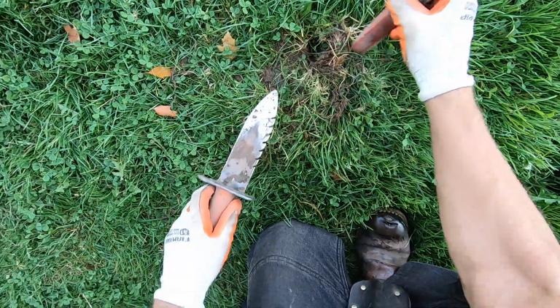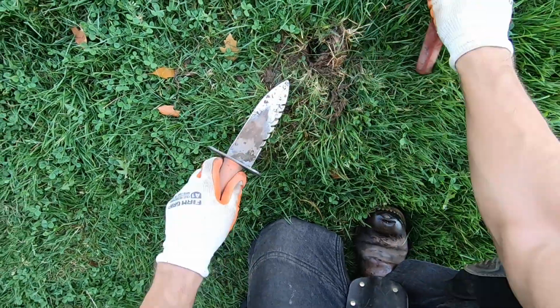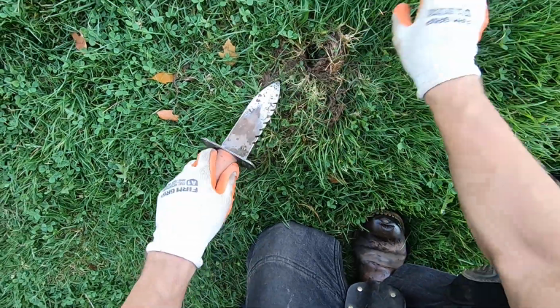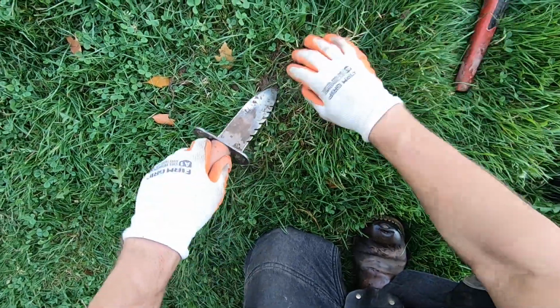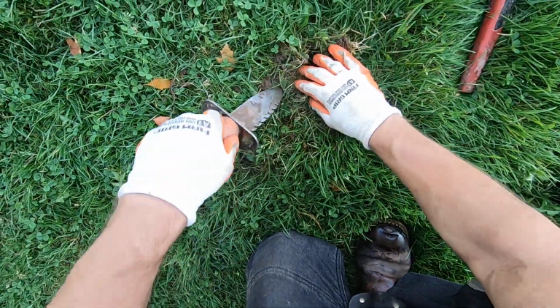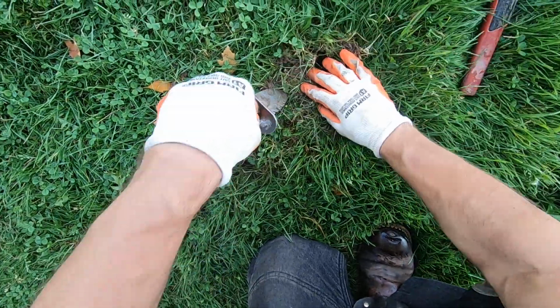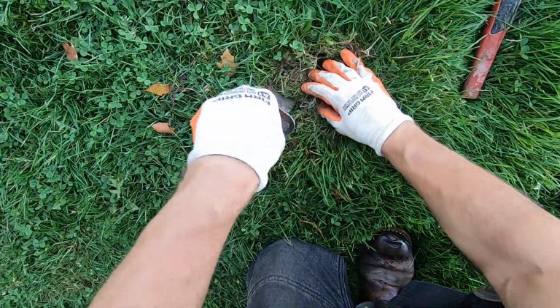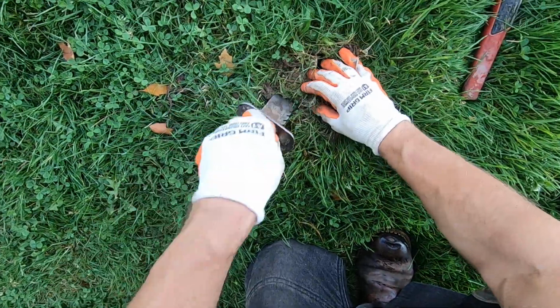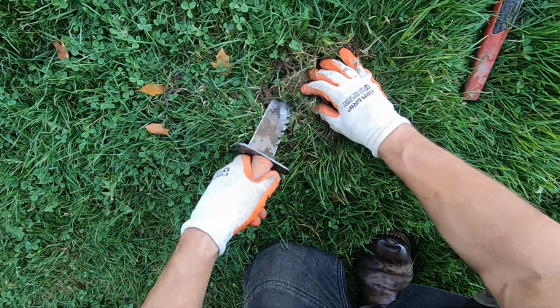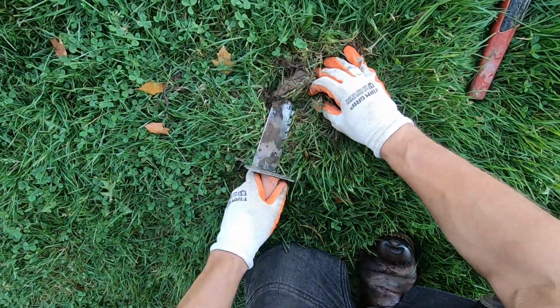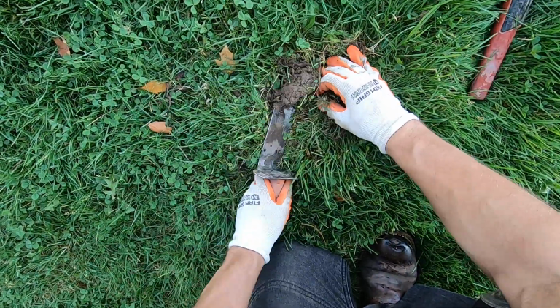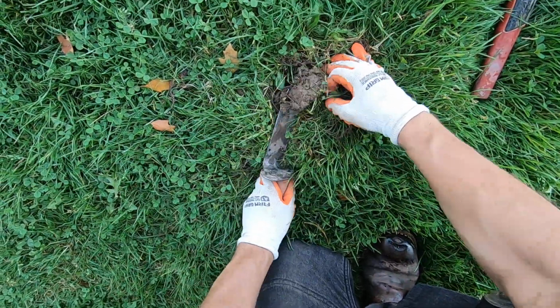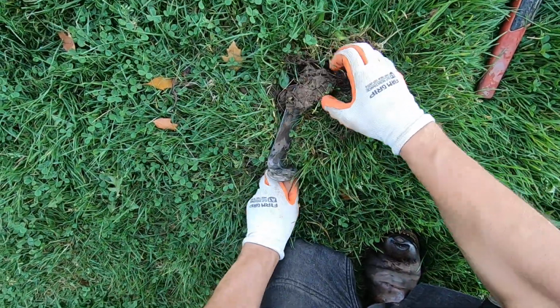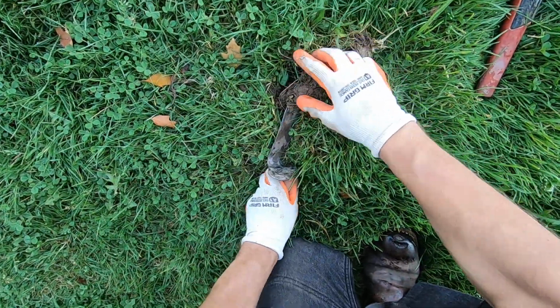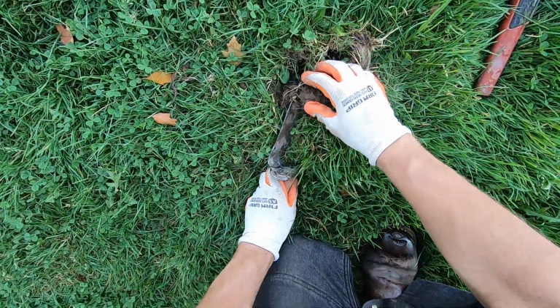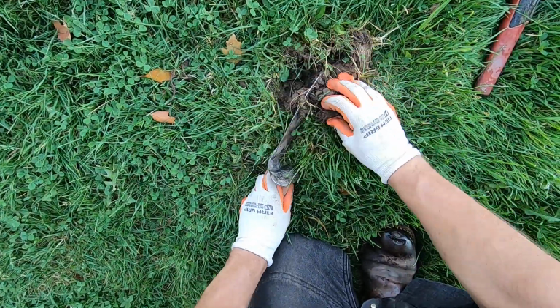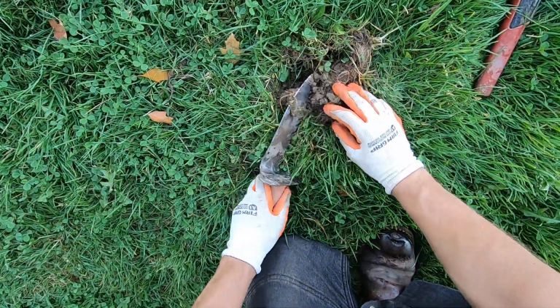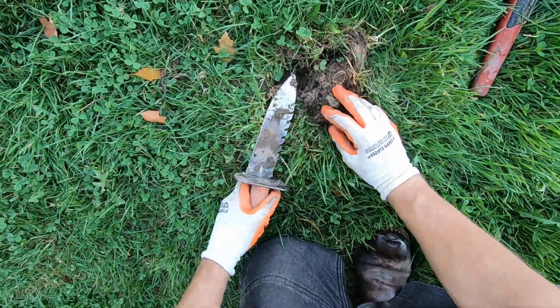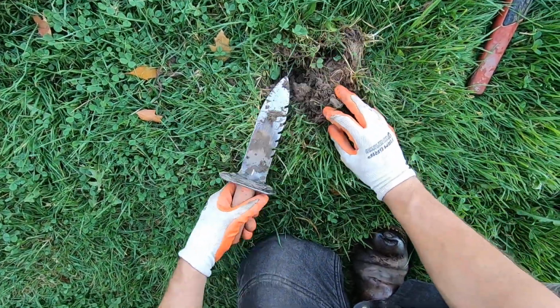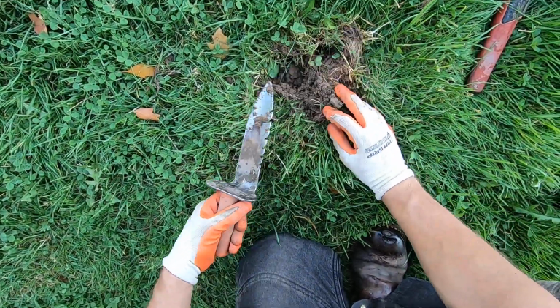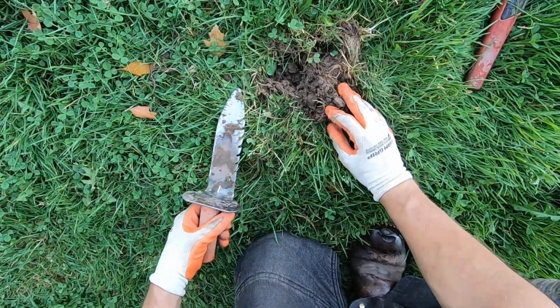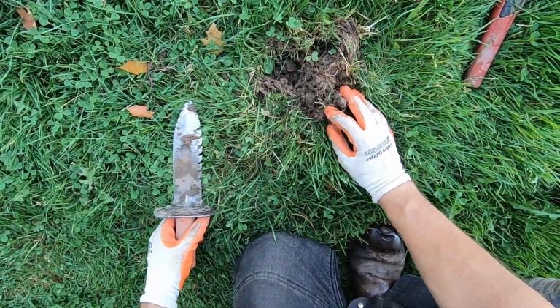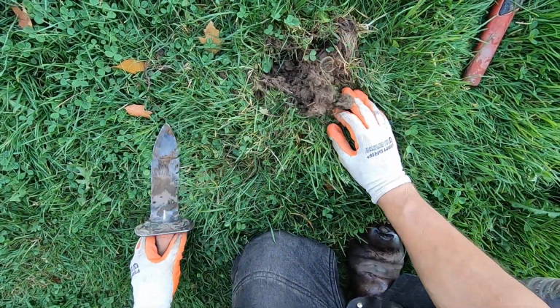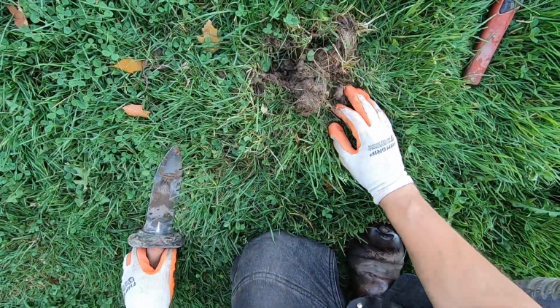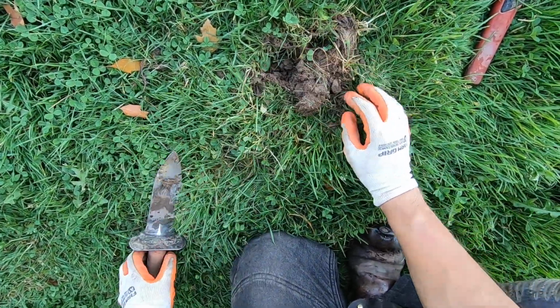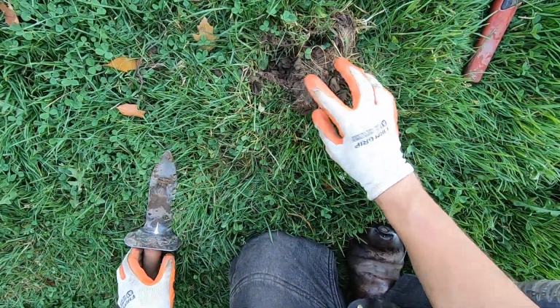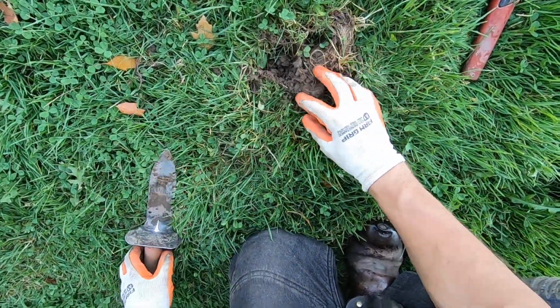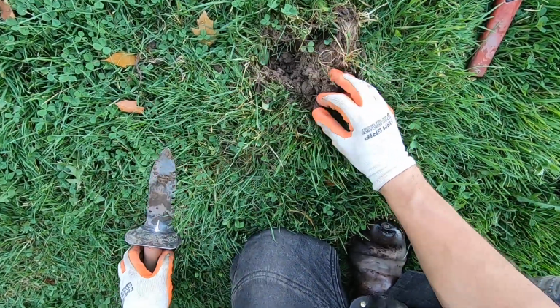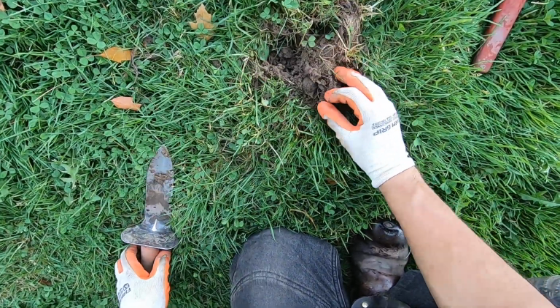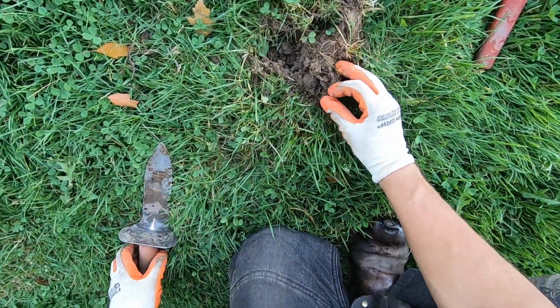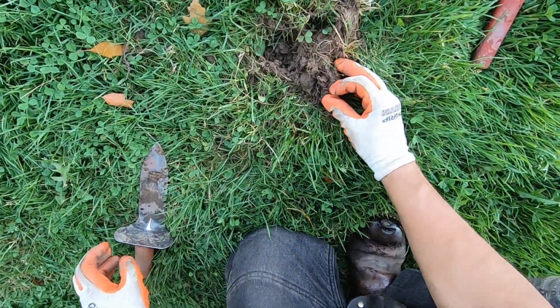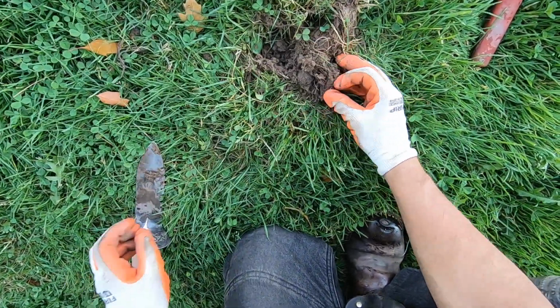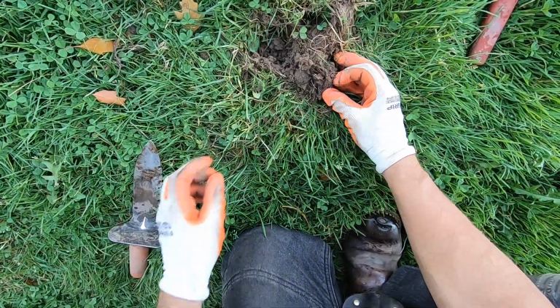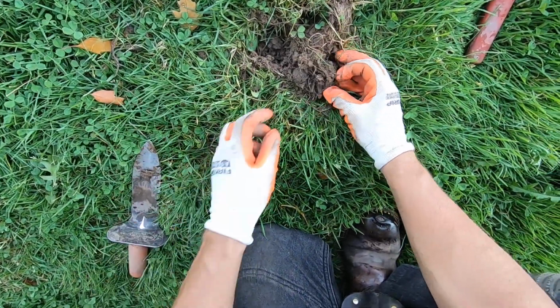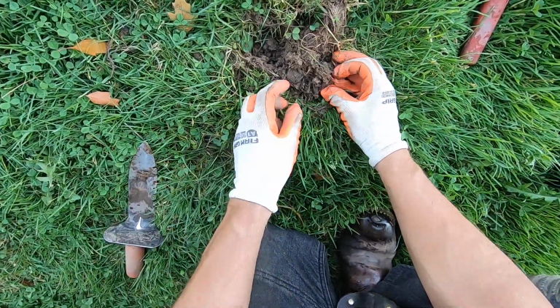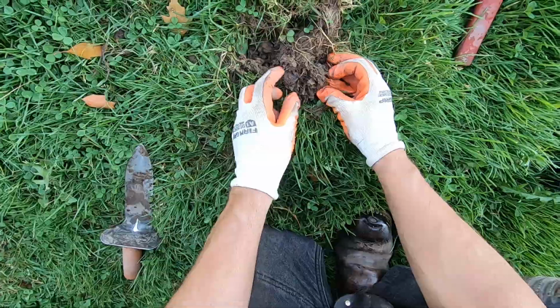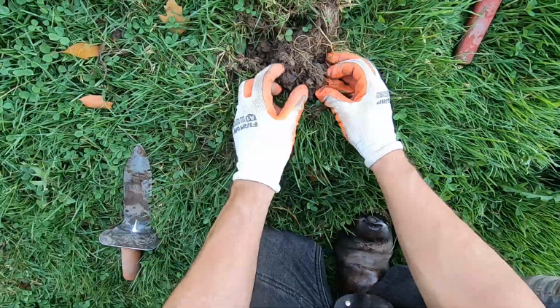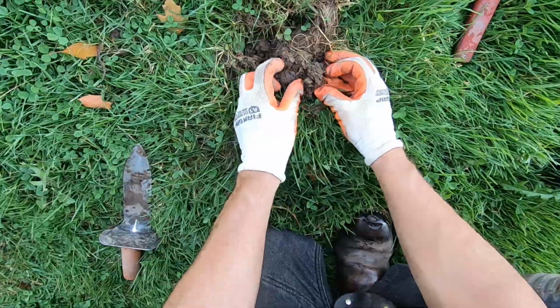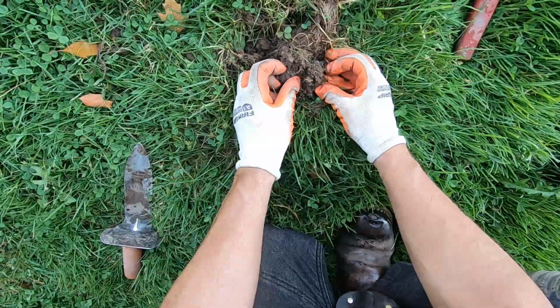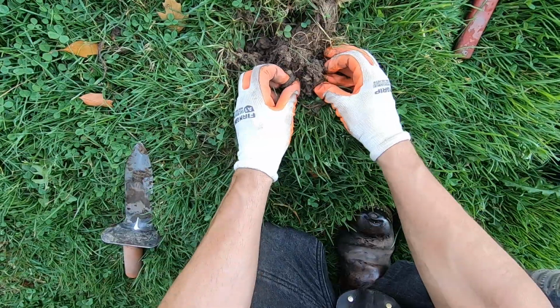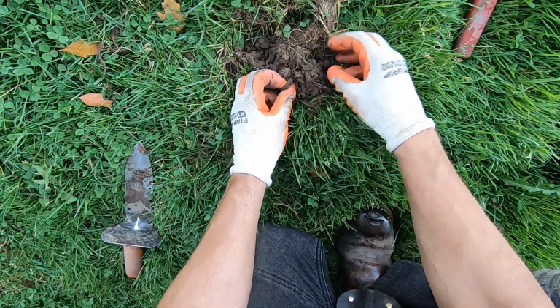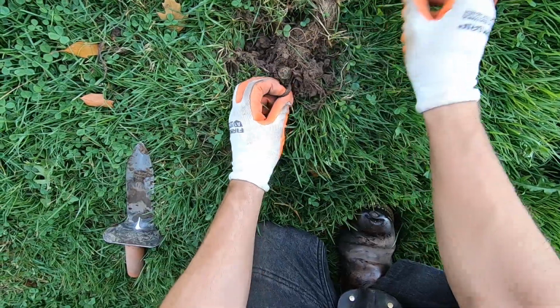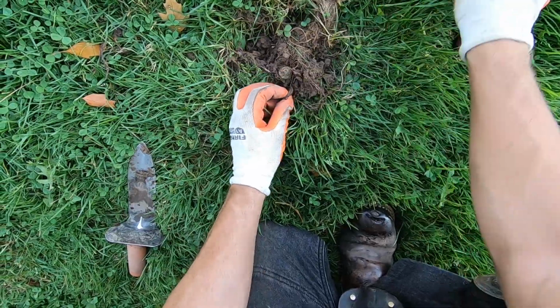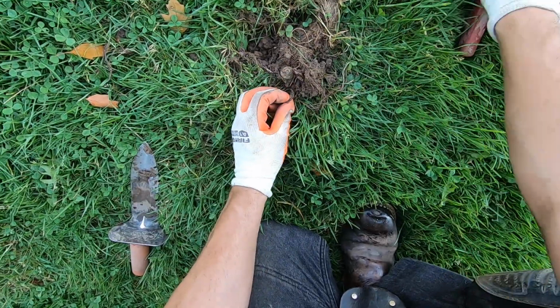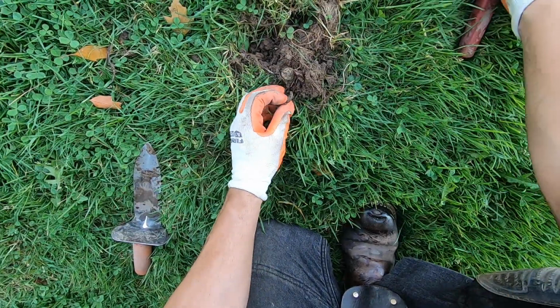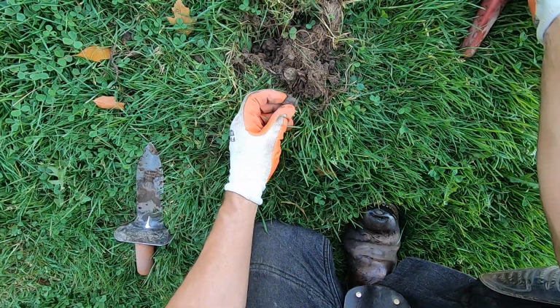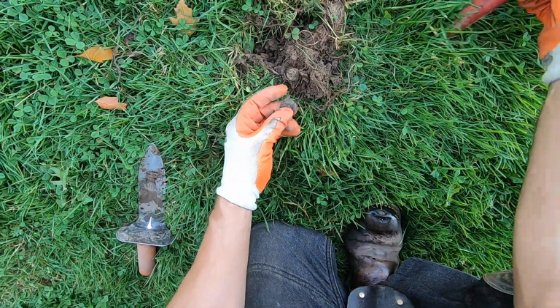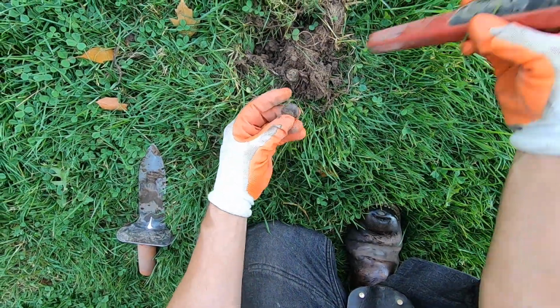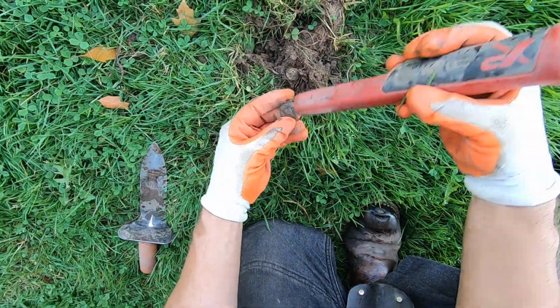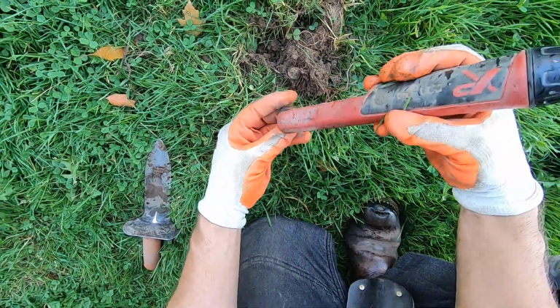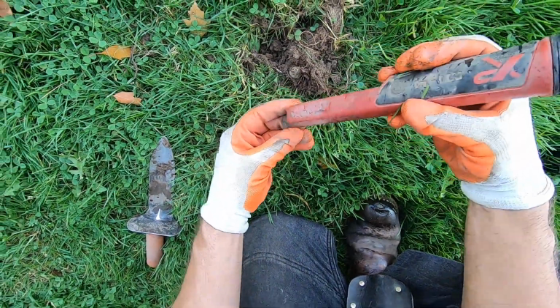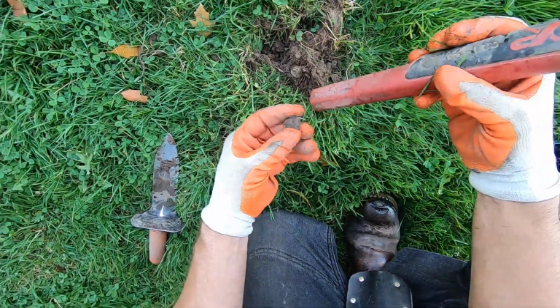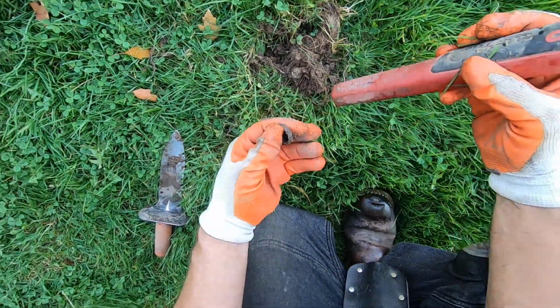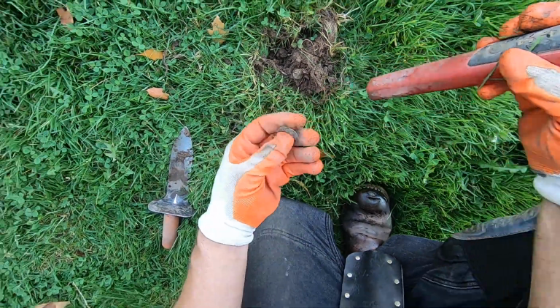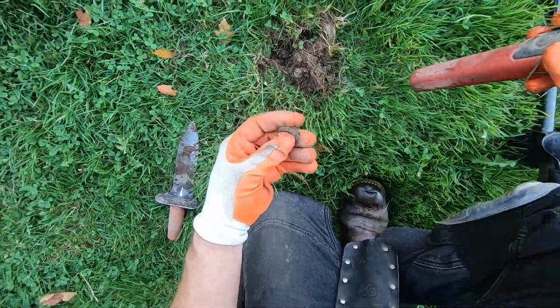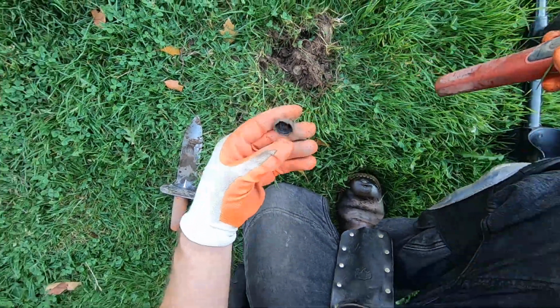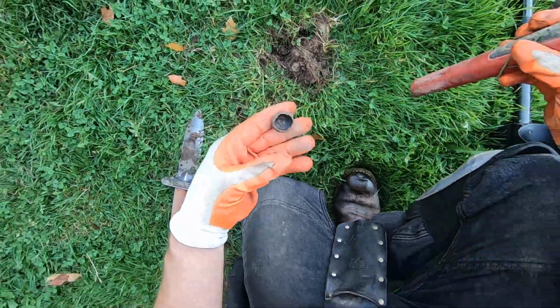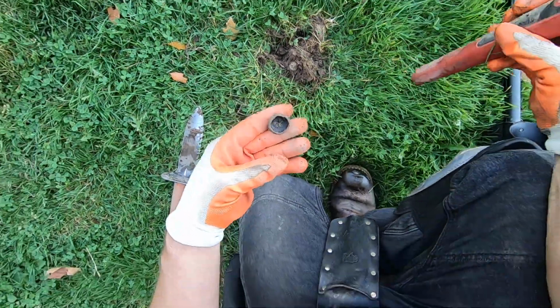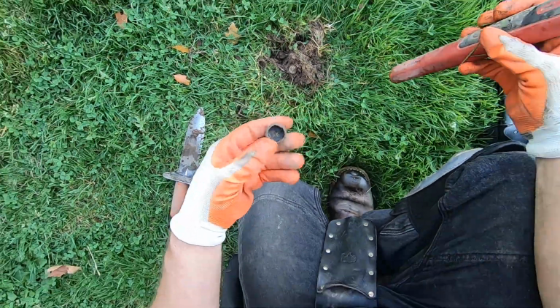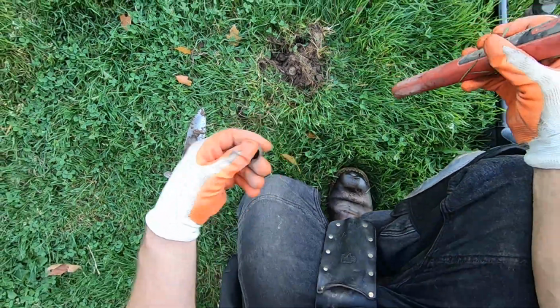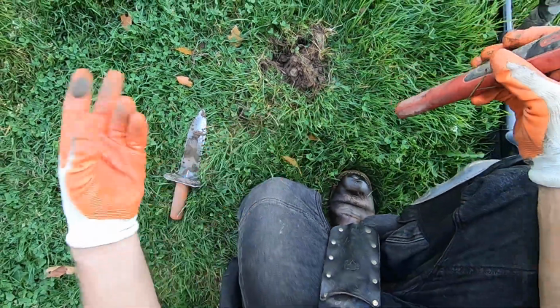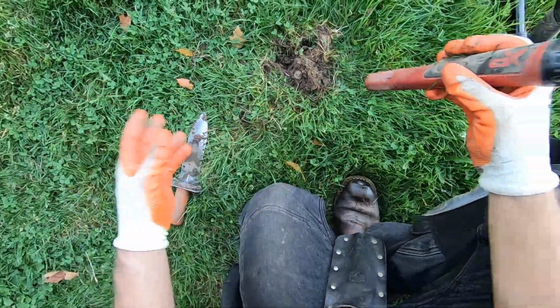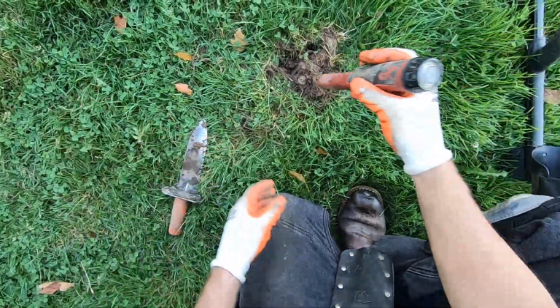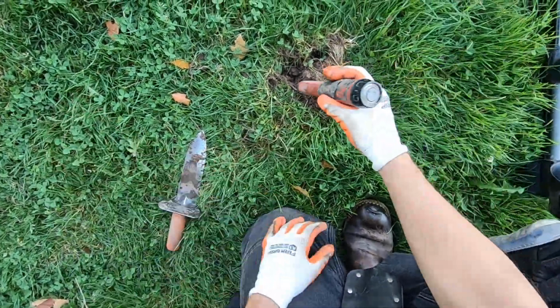Another one right here. This is gonna be my last plug — I don't want to tear the ground up really bad. What the hell is that? That's an acorn.